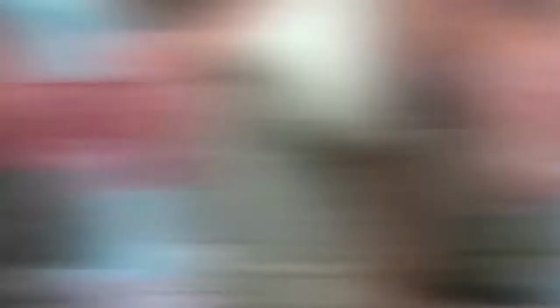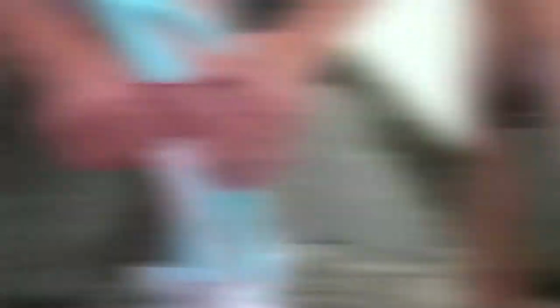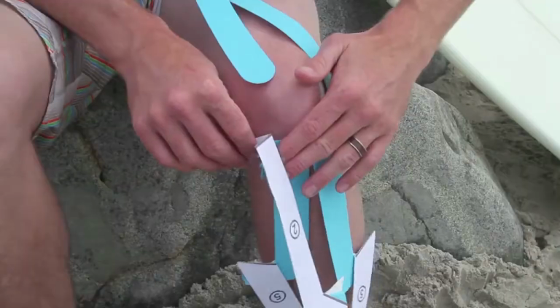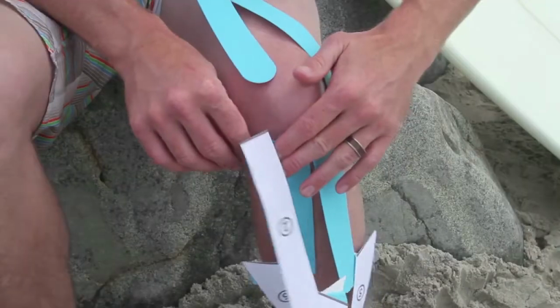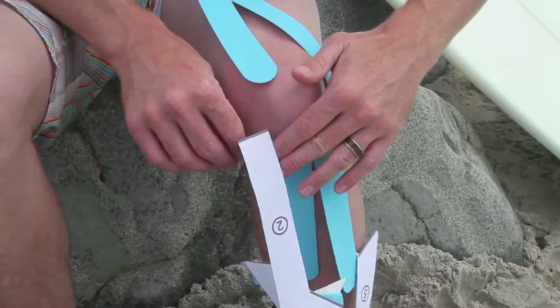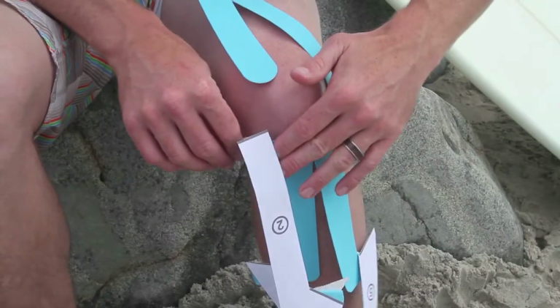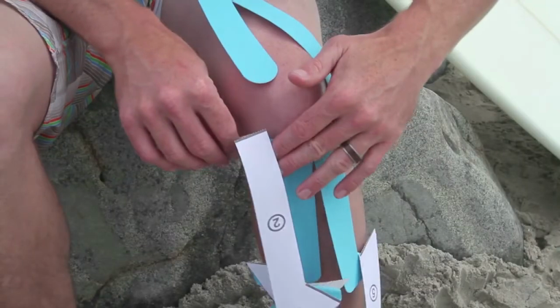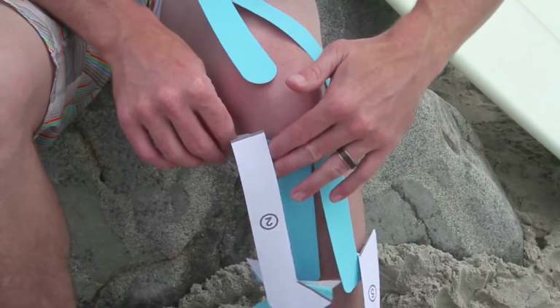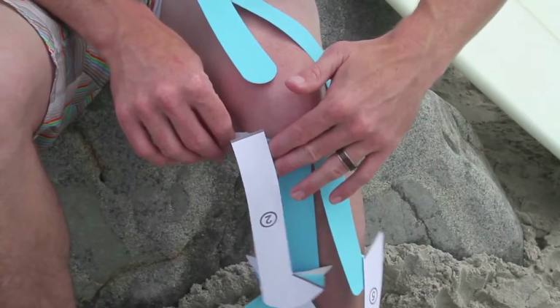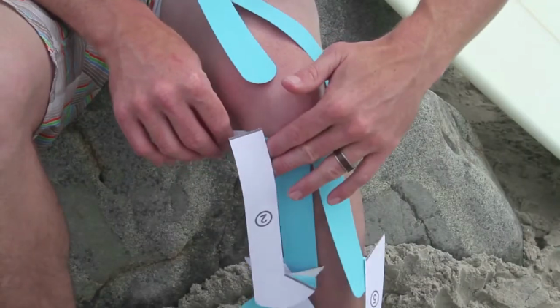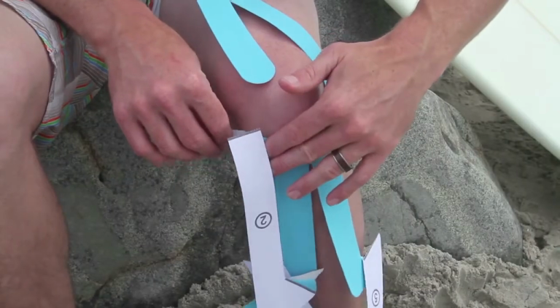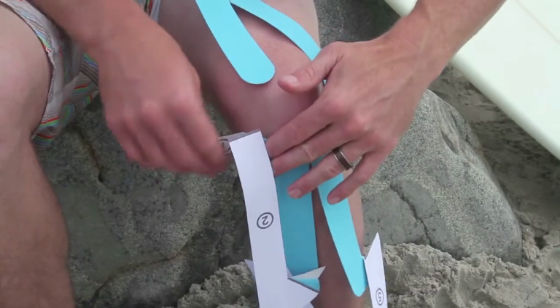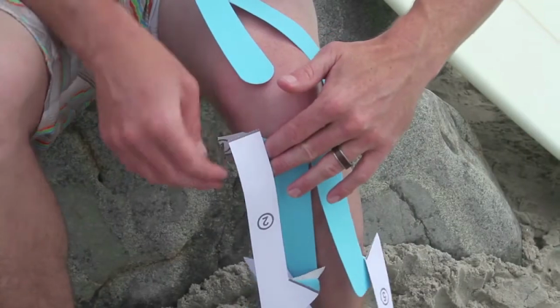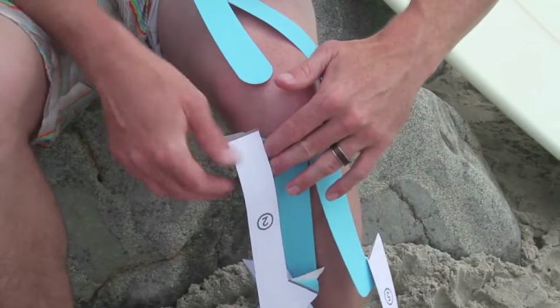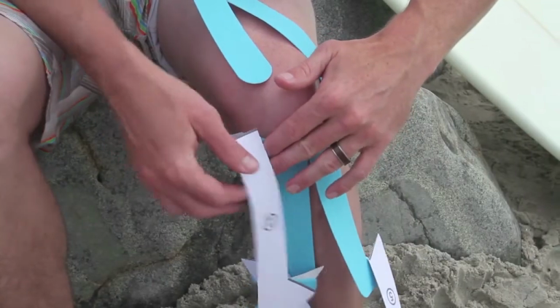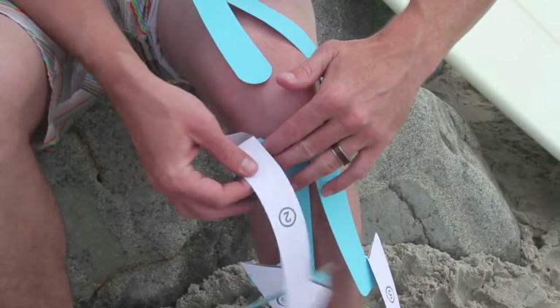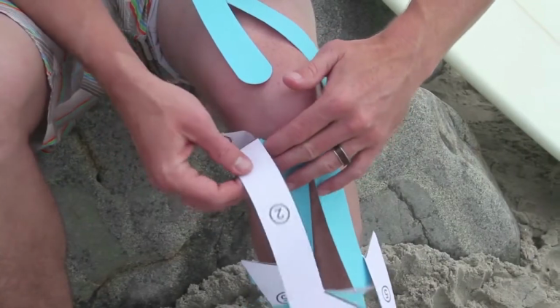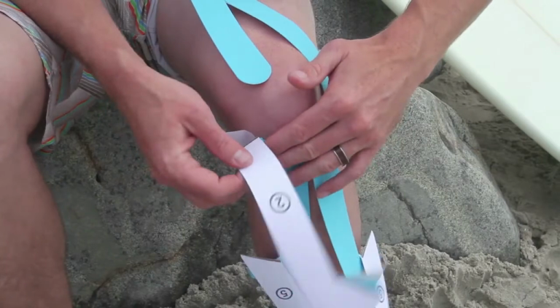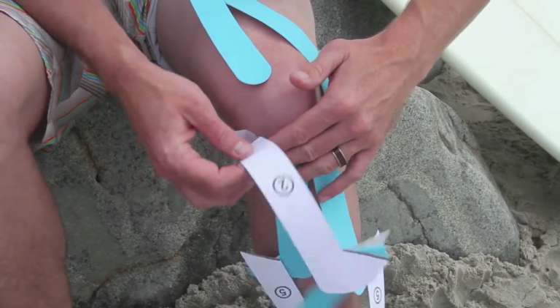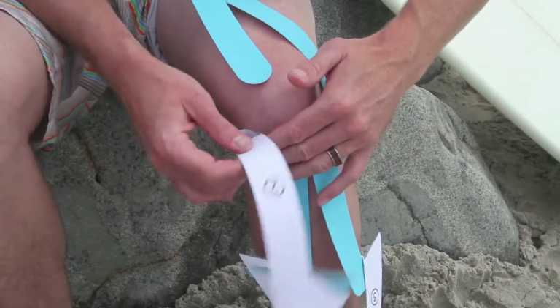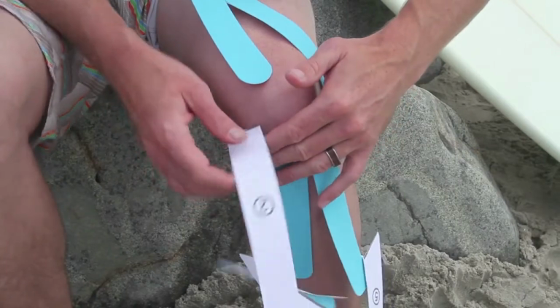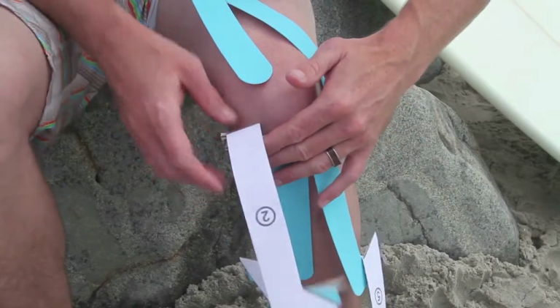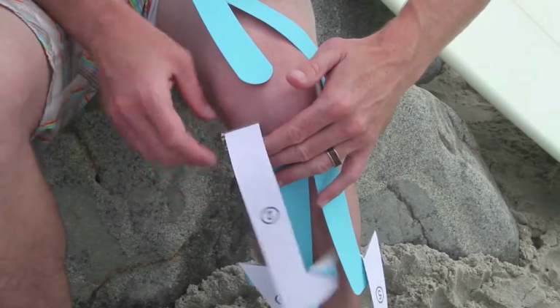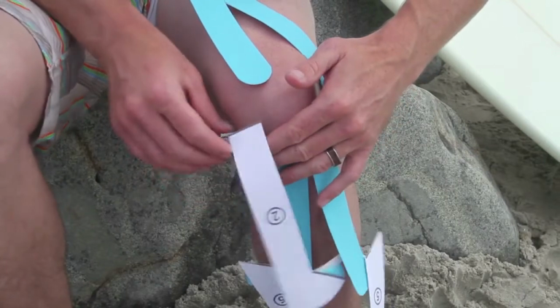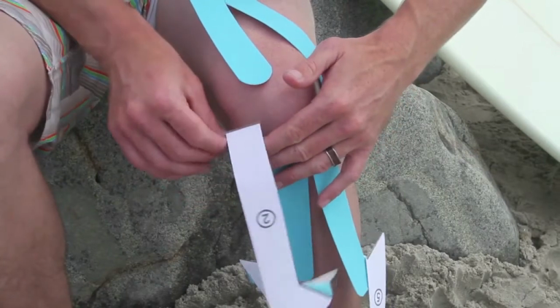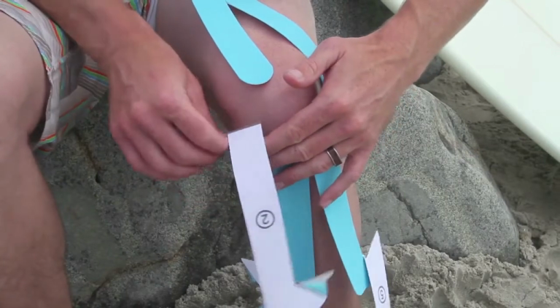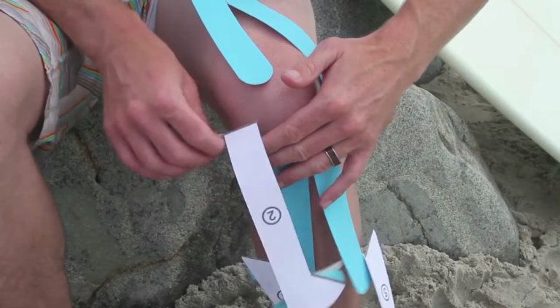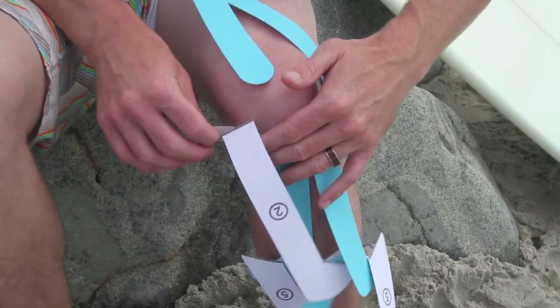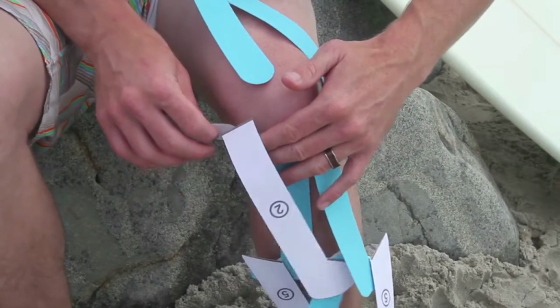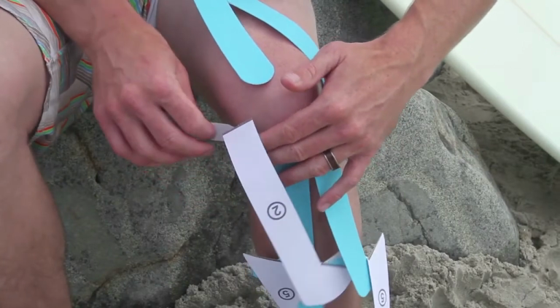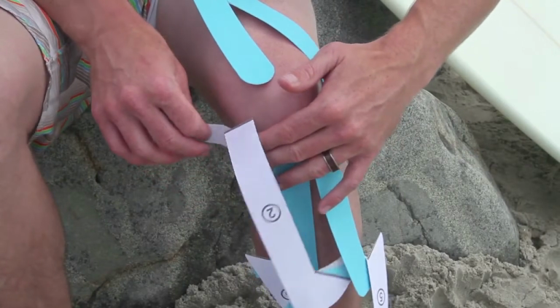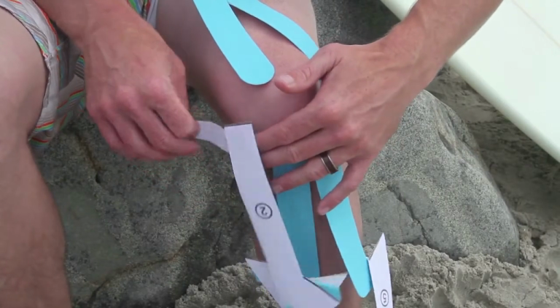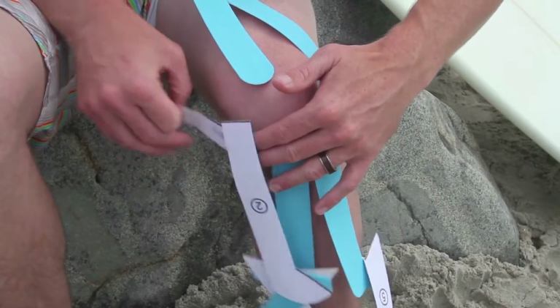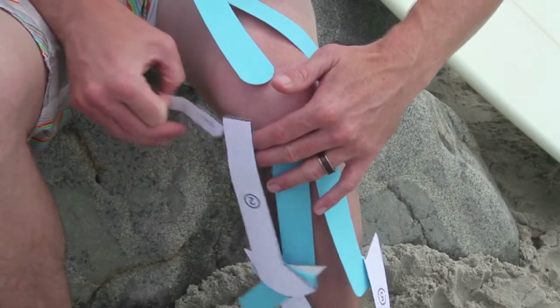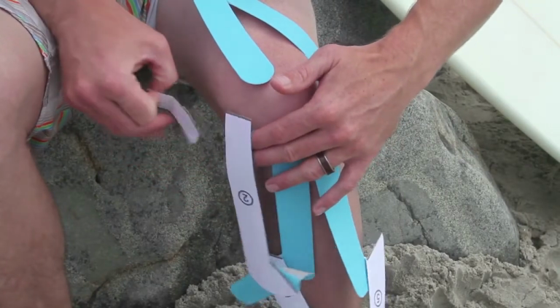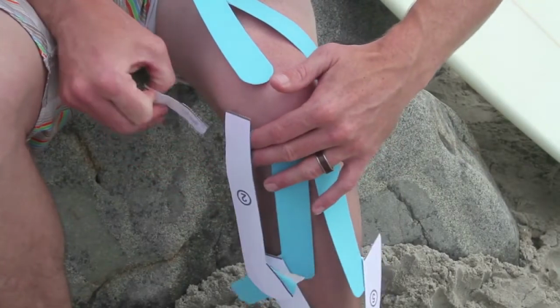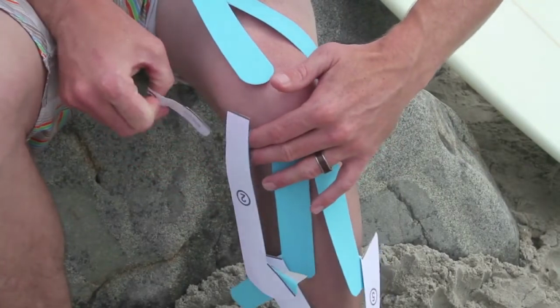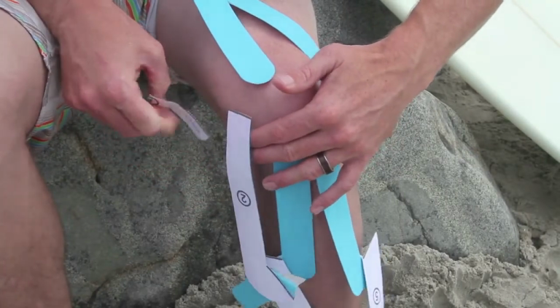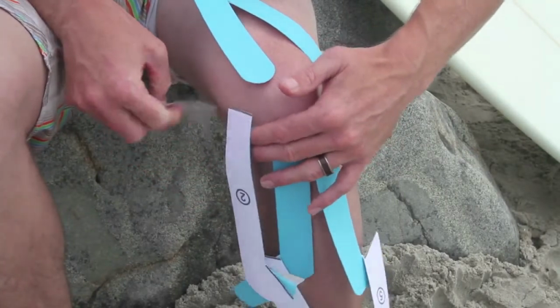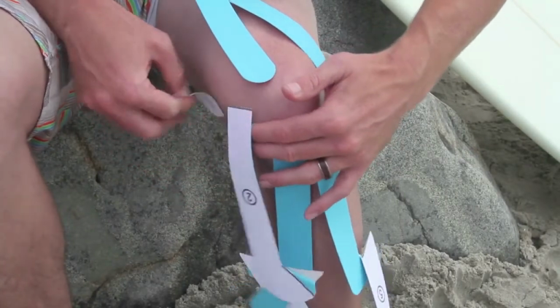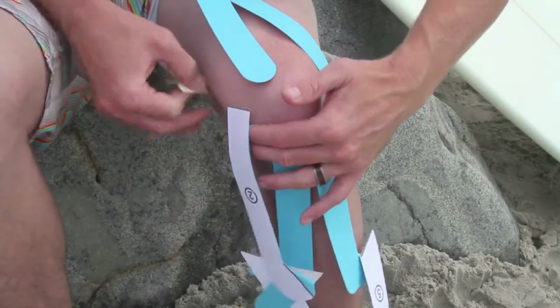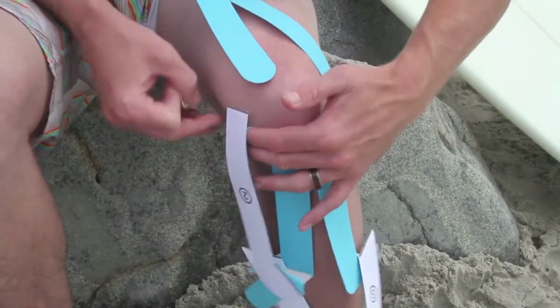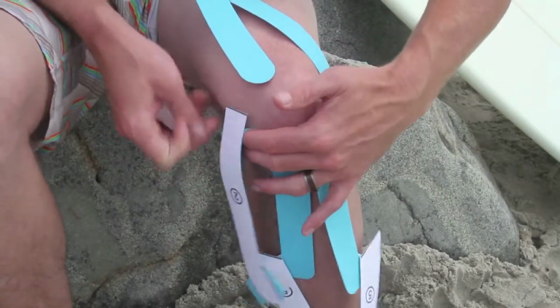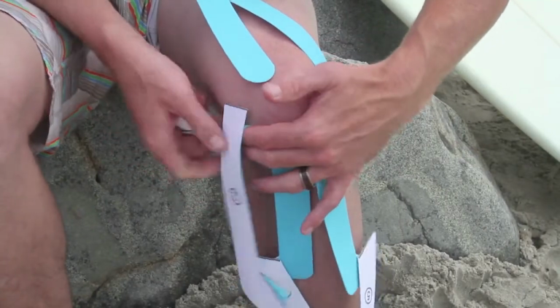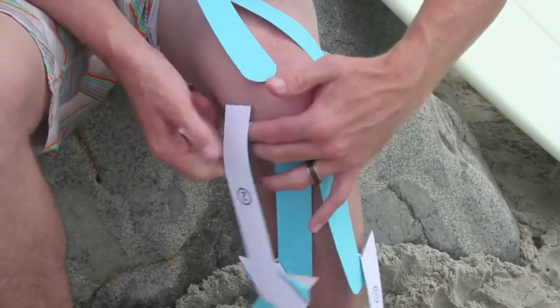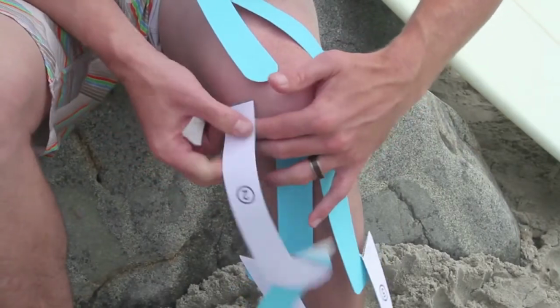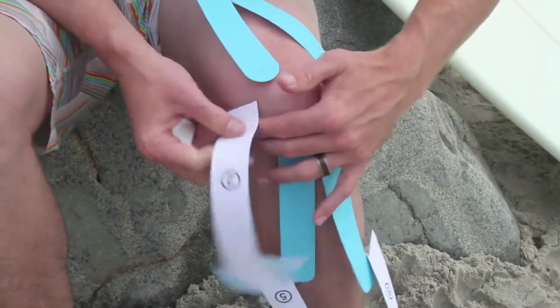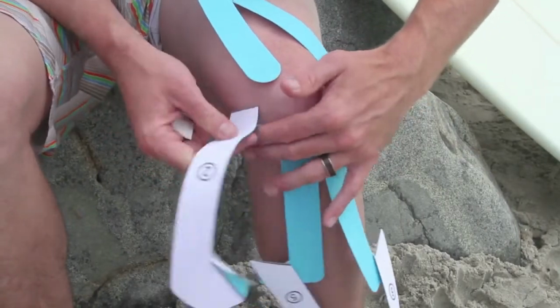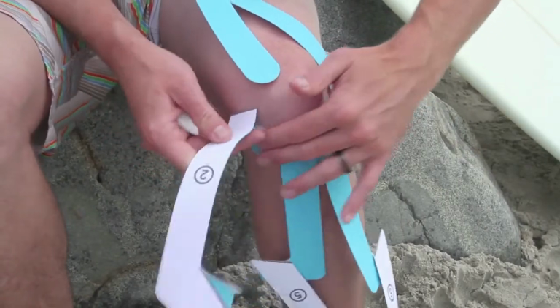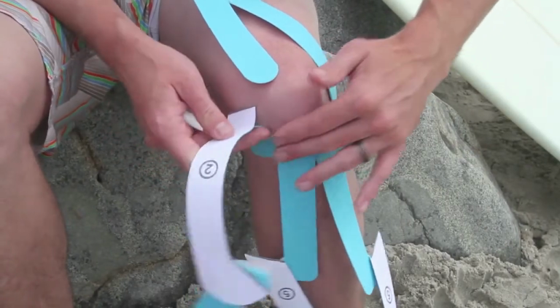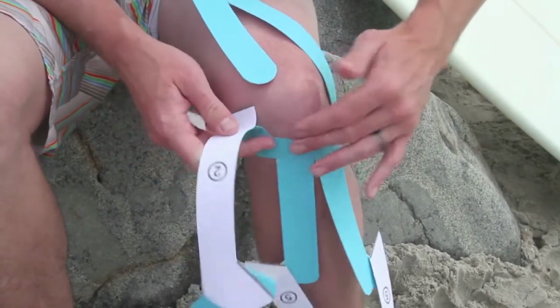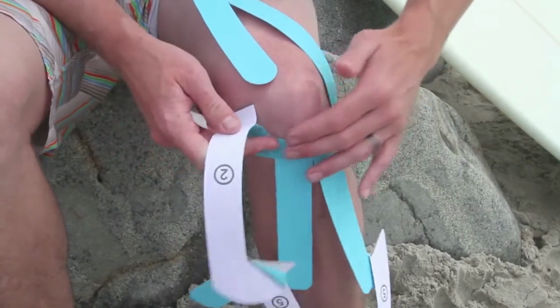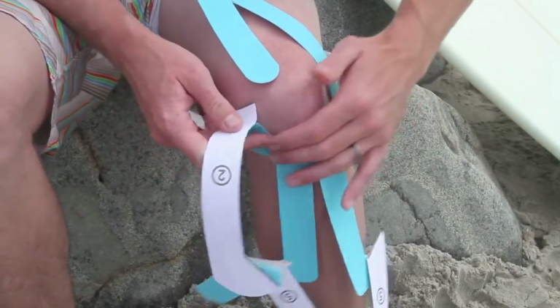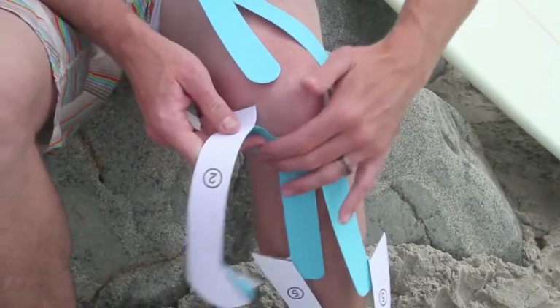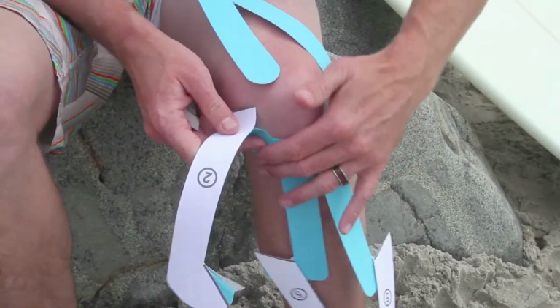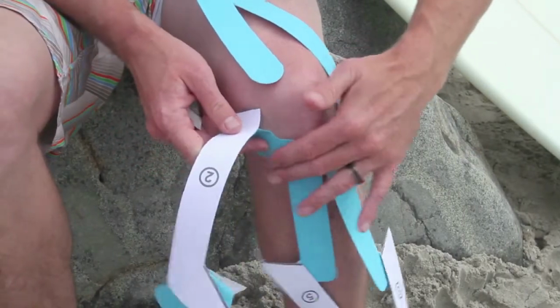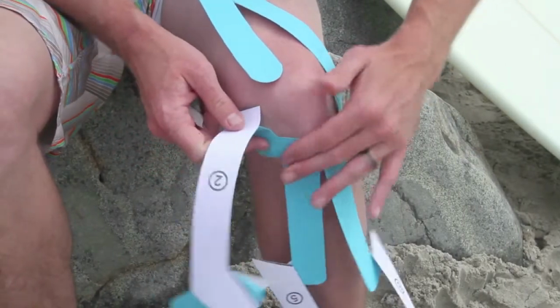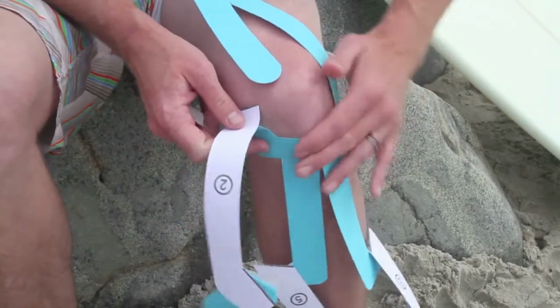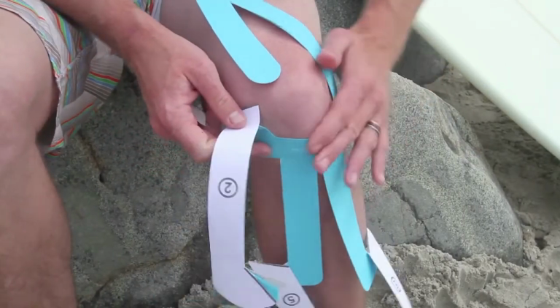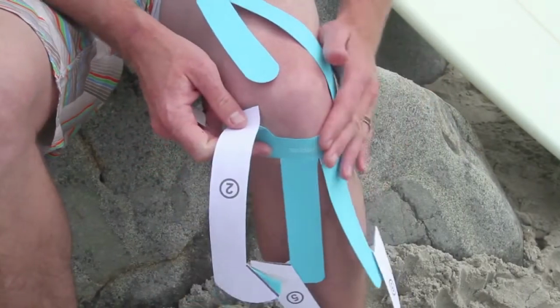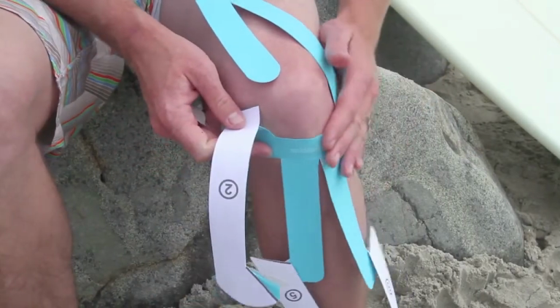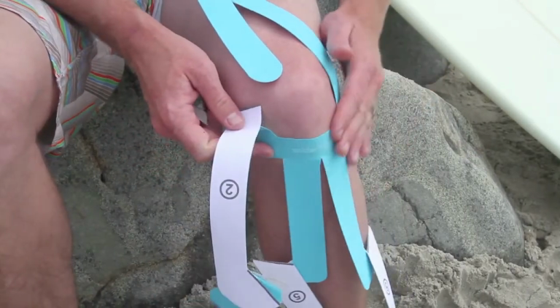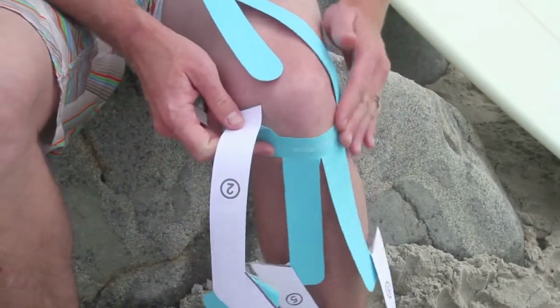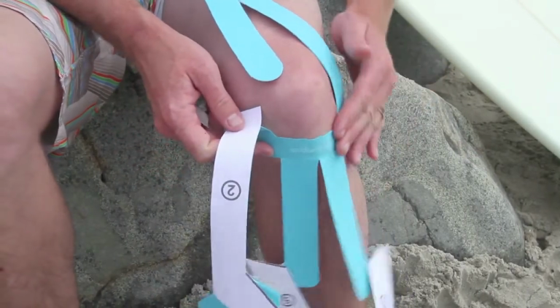Then you're going to peel off the backing of either side of section number one and let it lay on the skin.